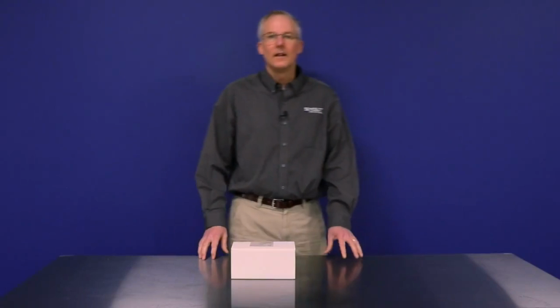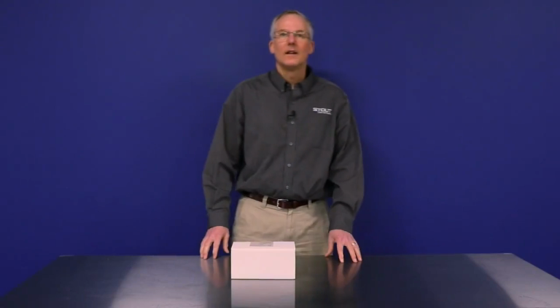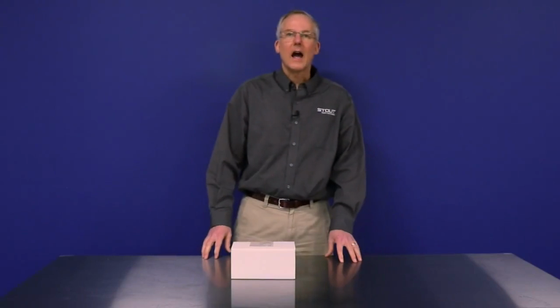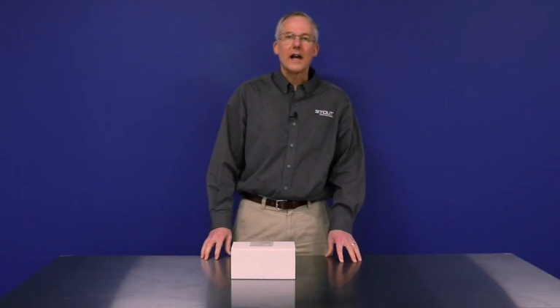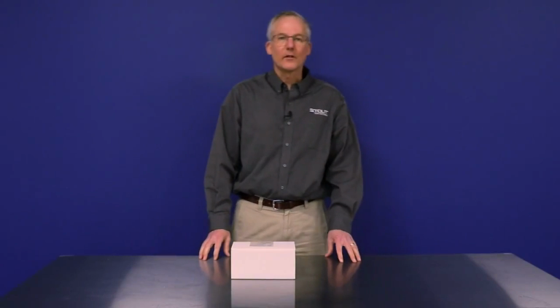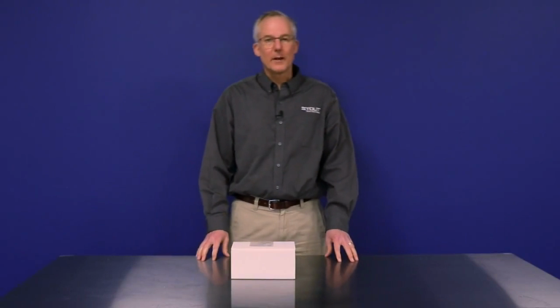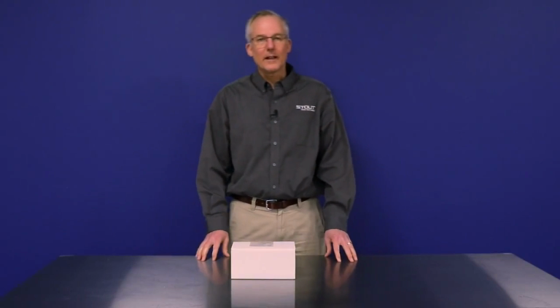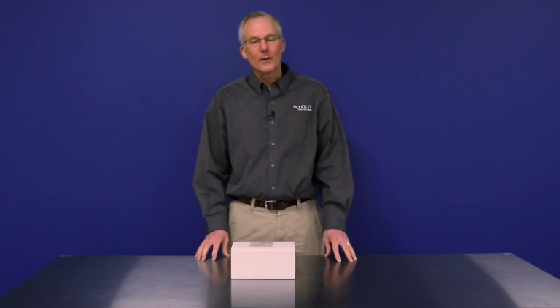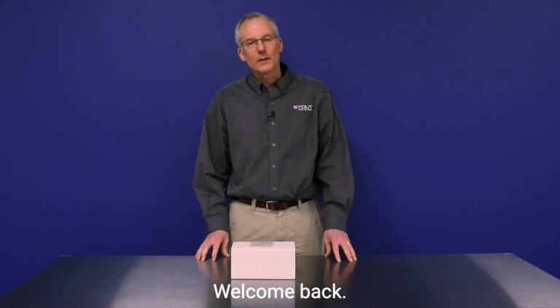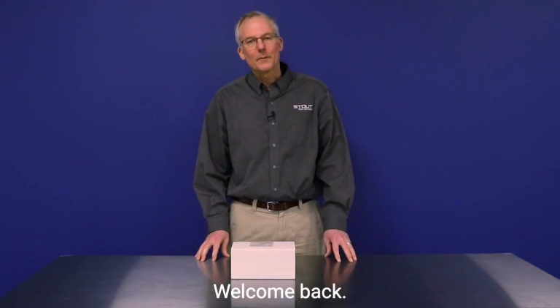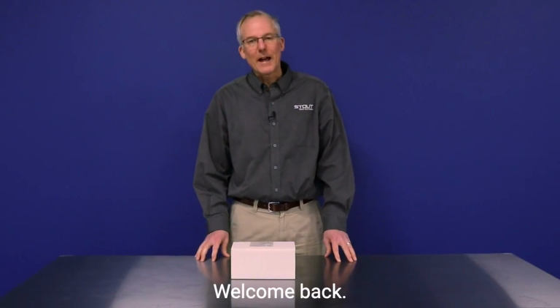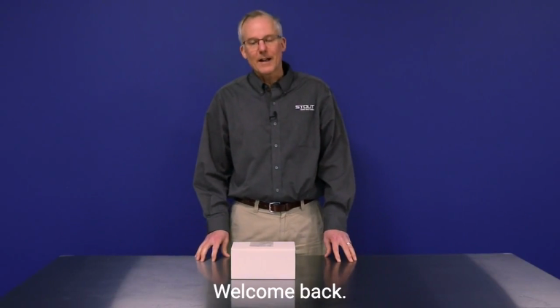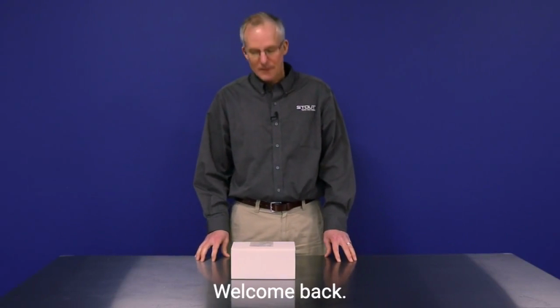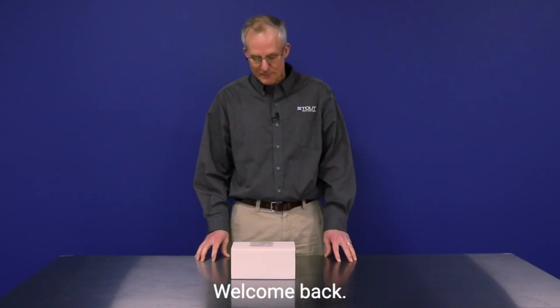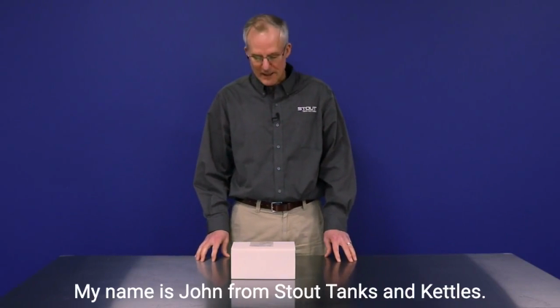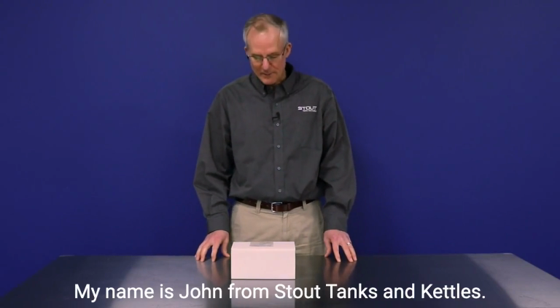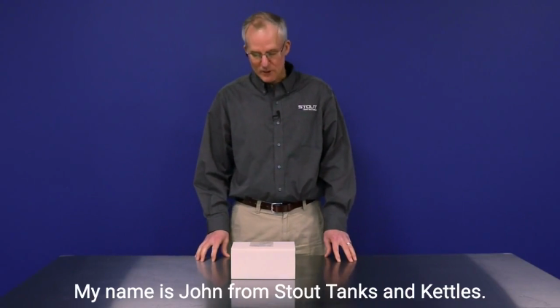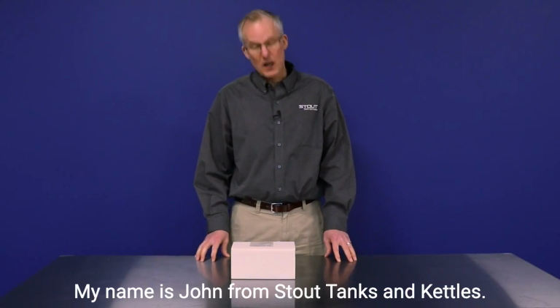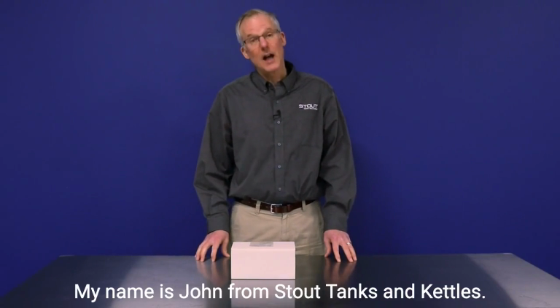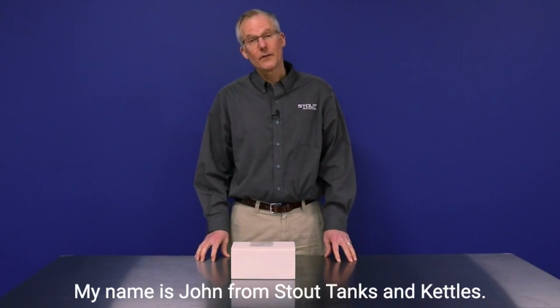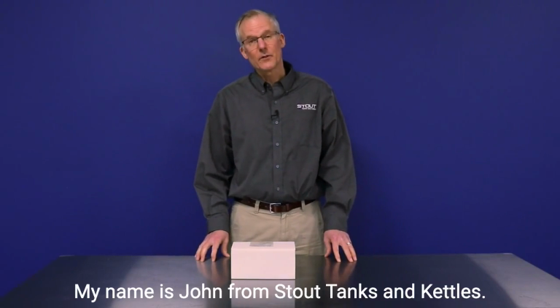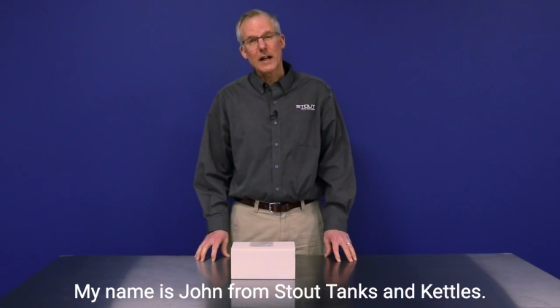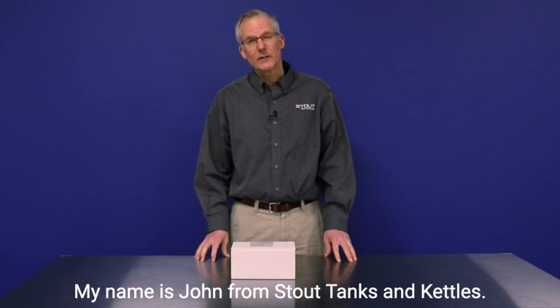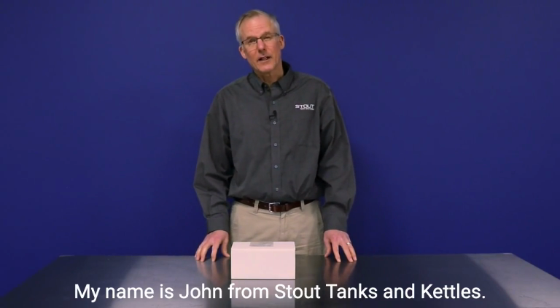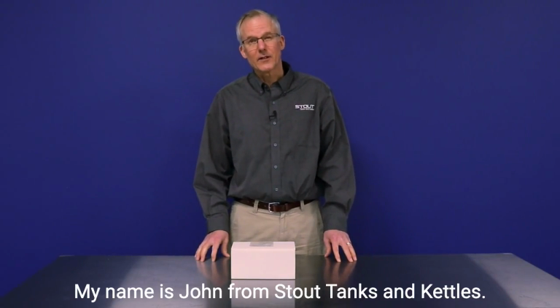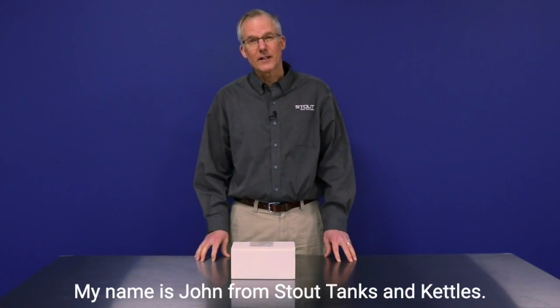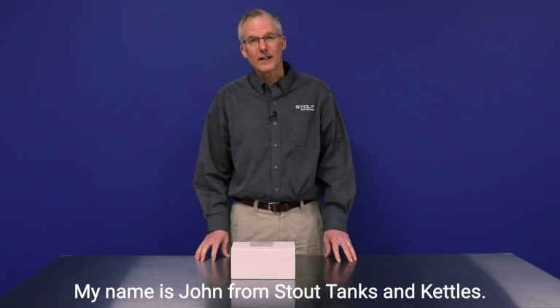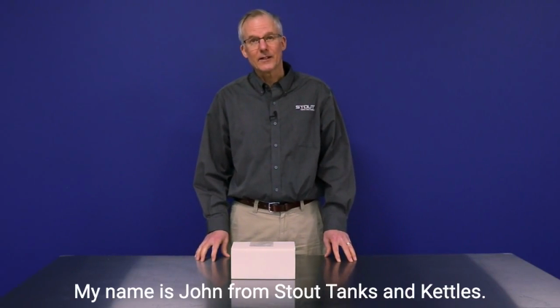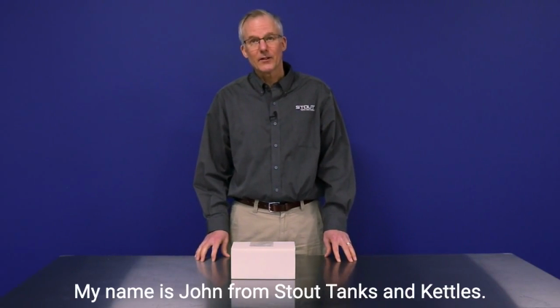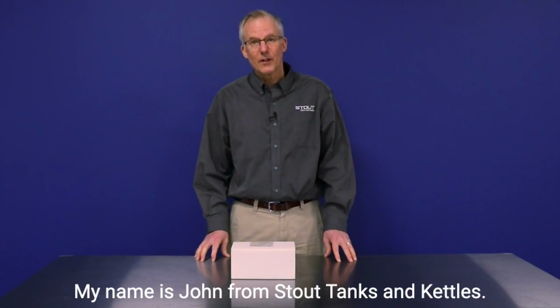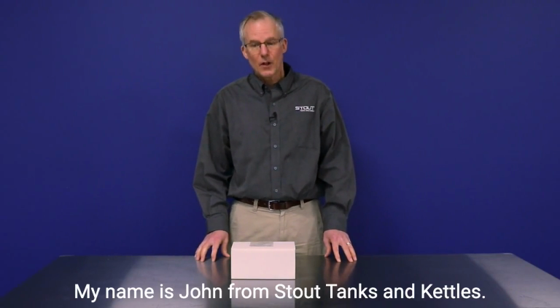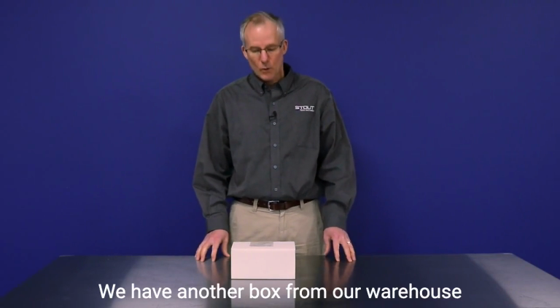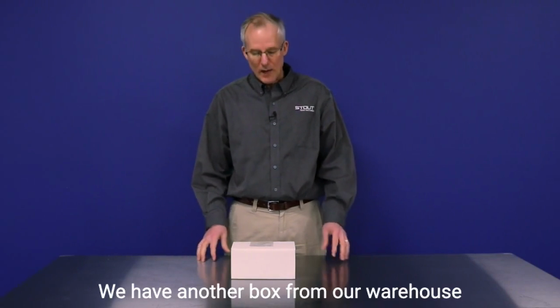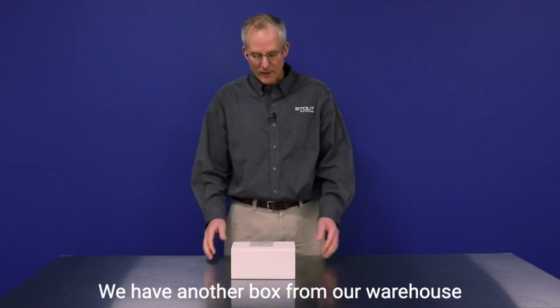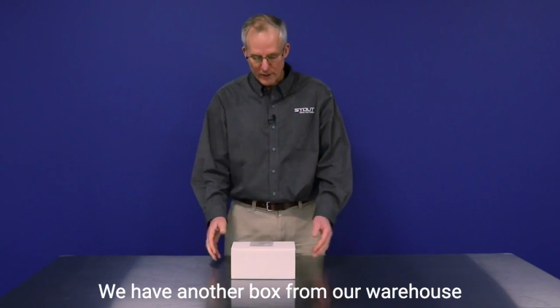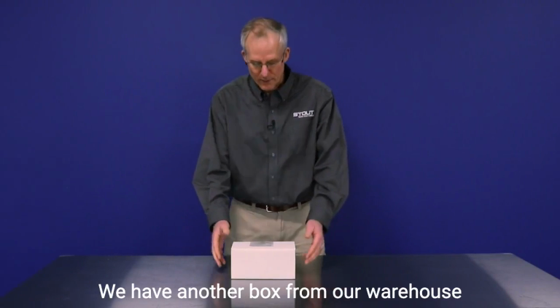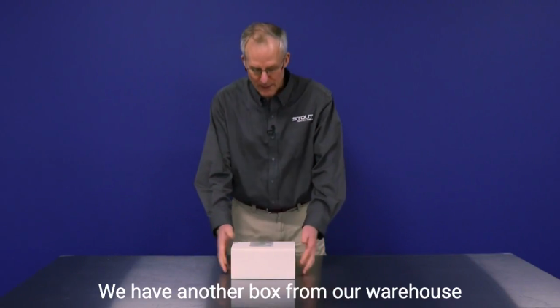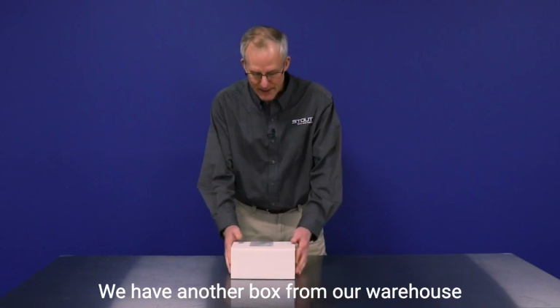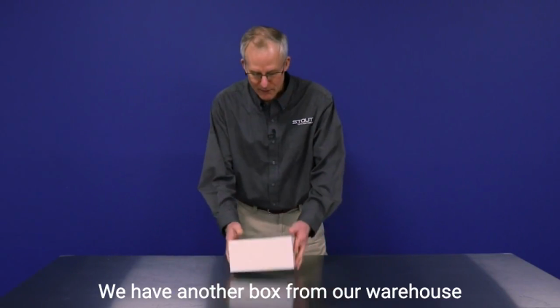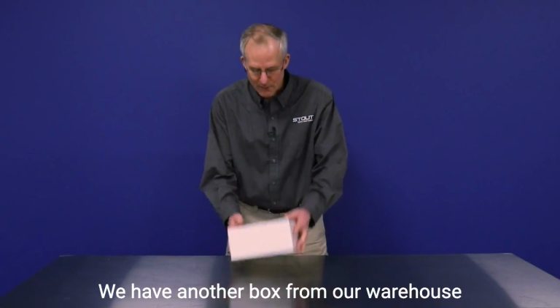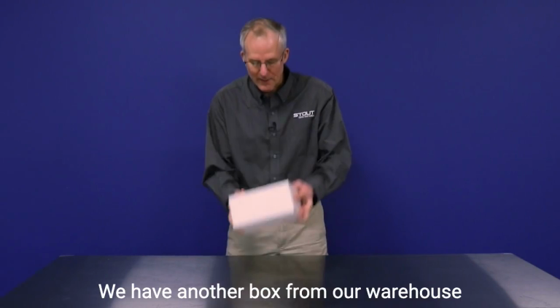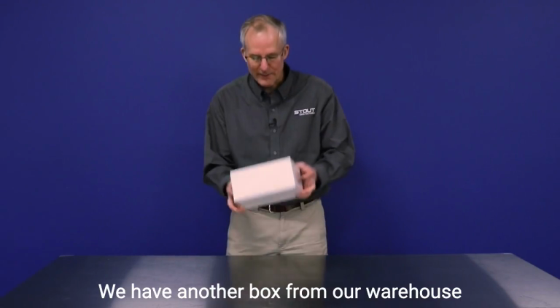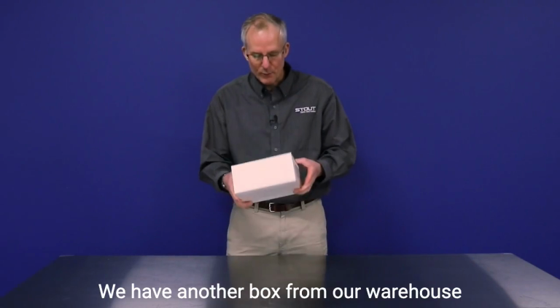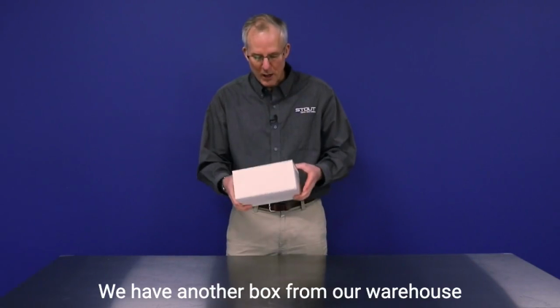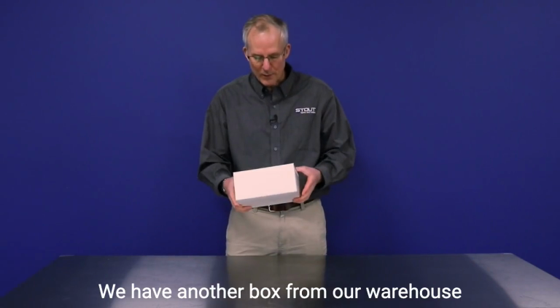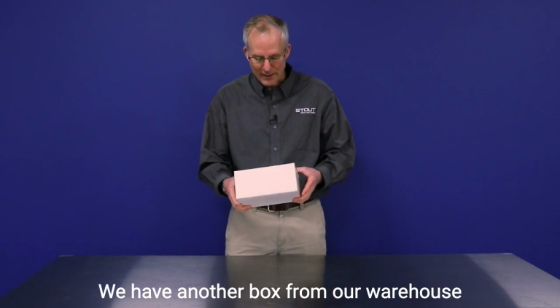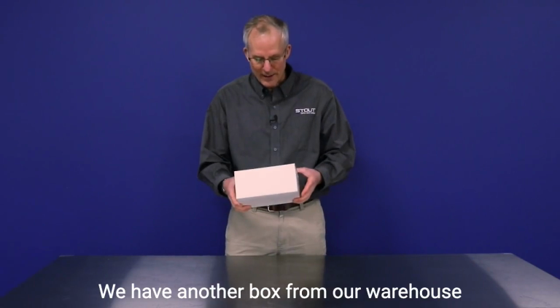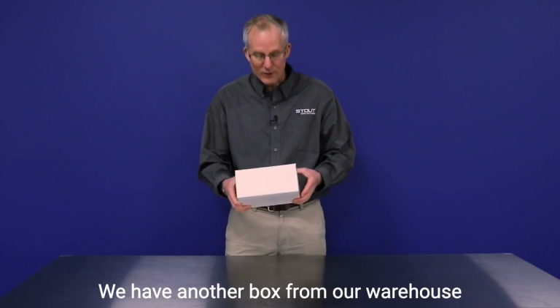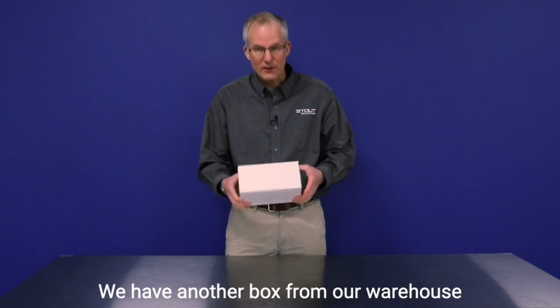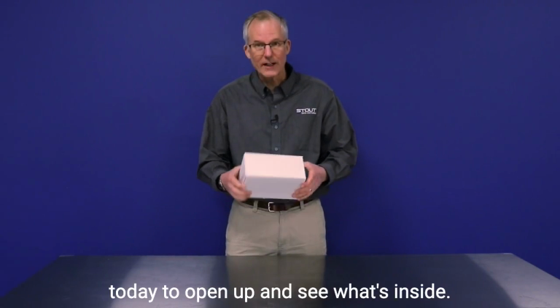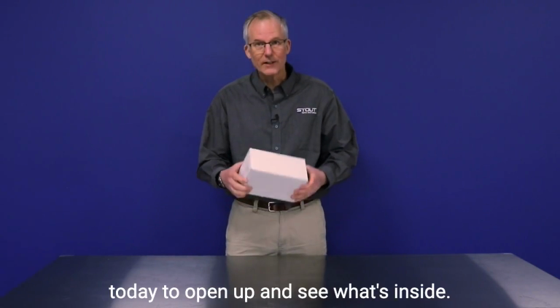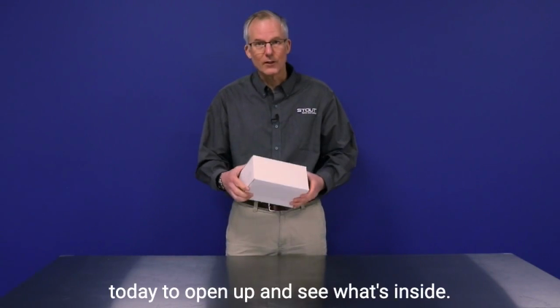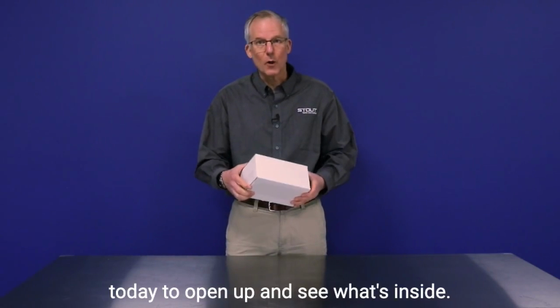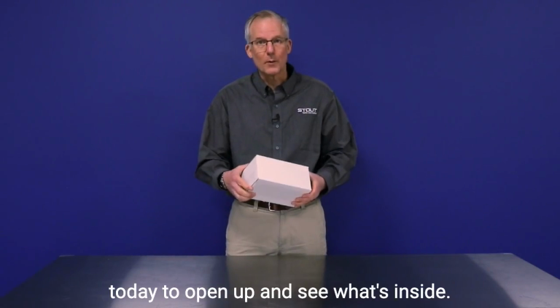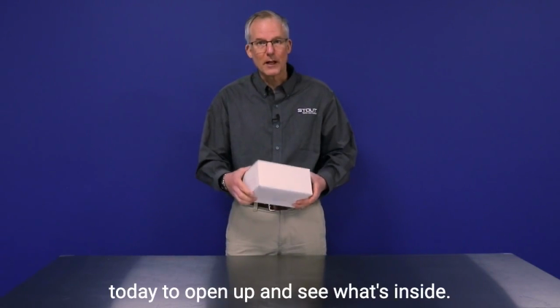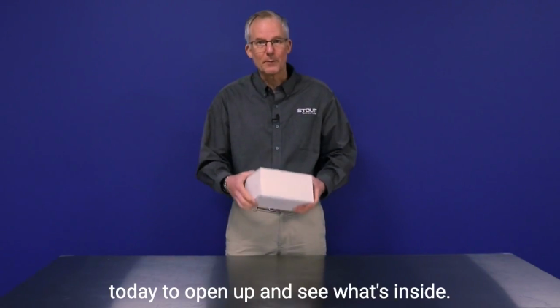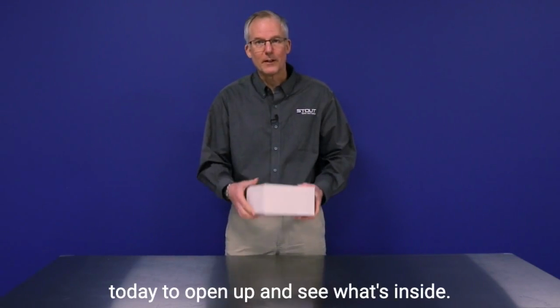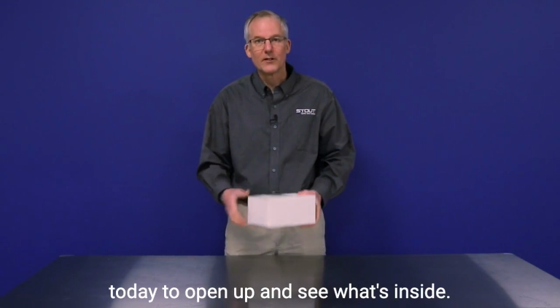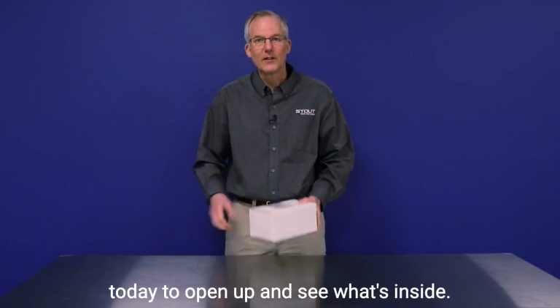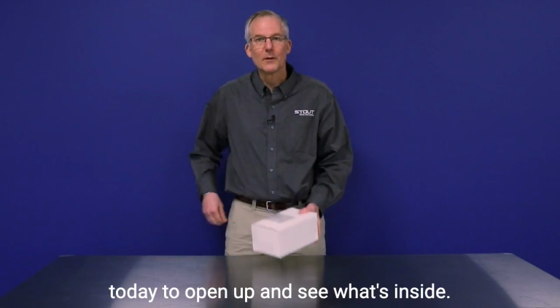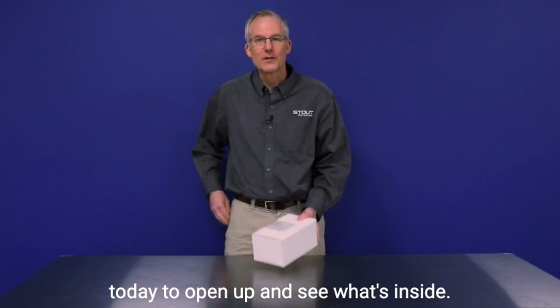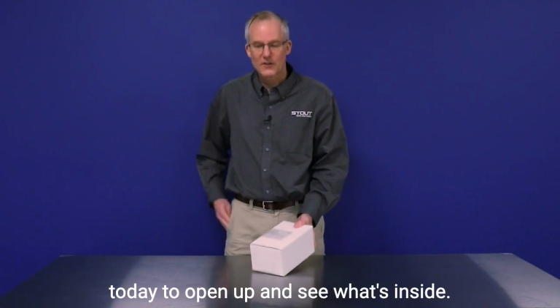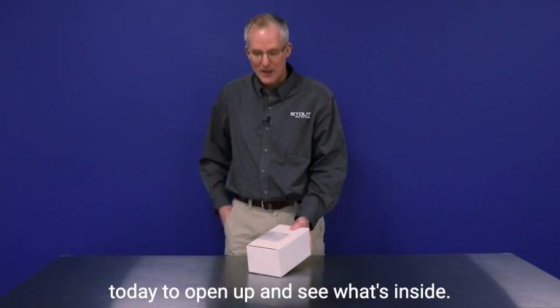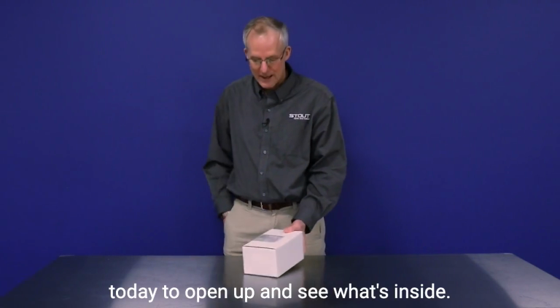Hi everybody, welcome back. My name is John from Stout Tanks and Kettles. We have another box from our warehouse today to open up and see what's inside.